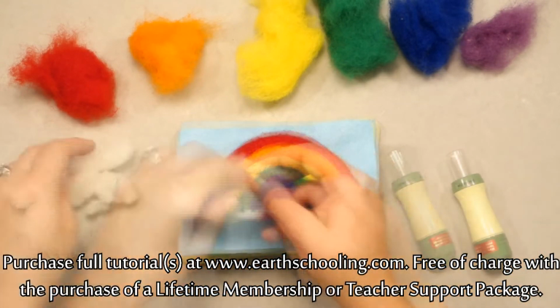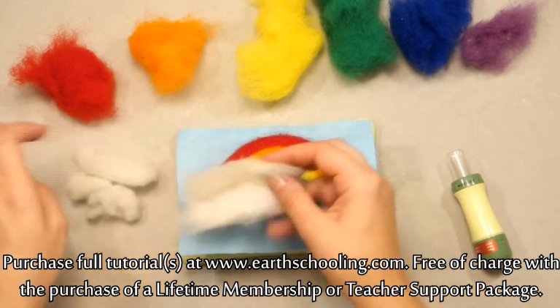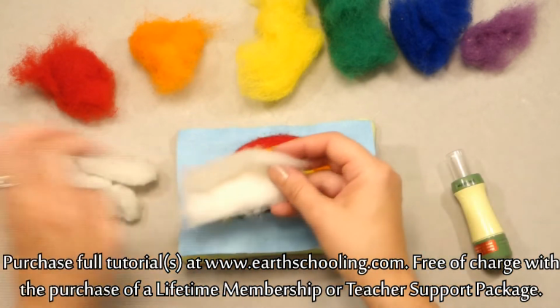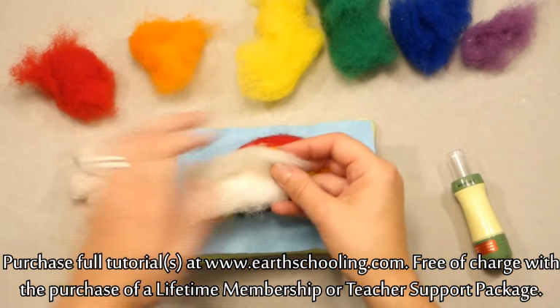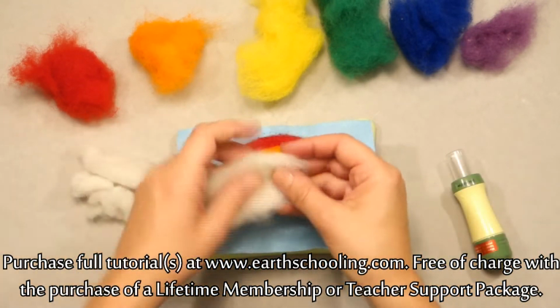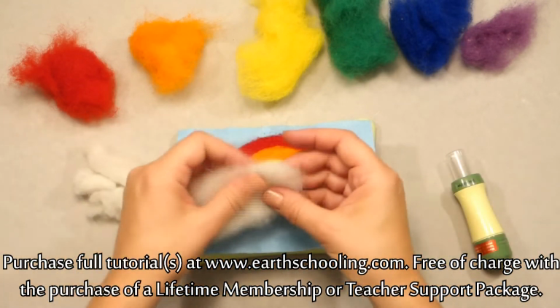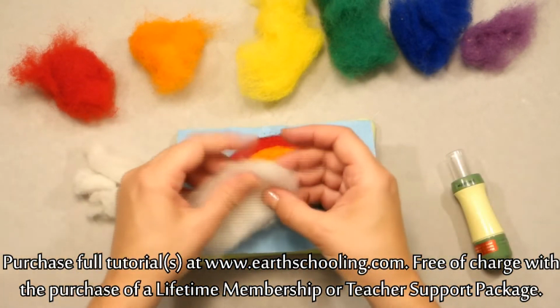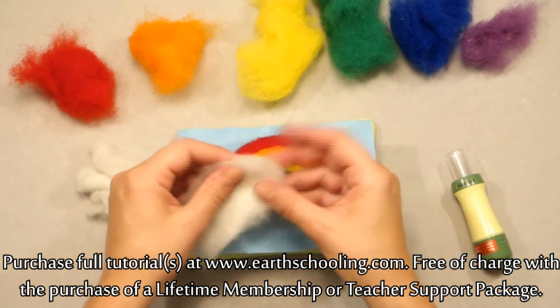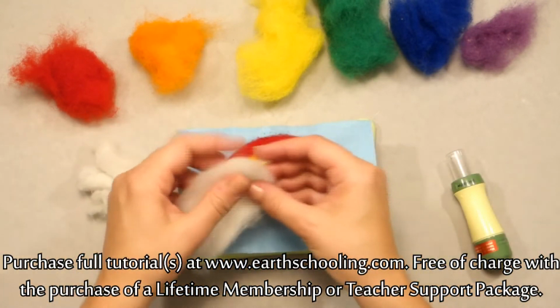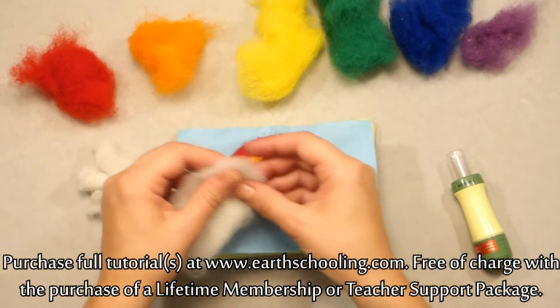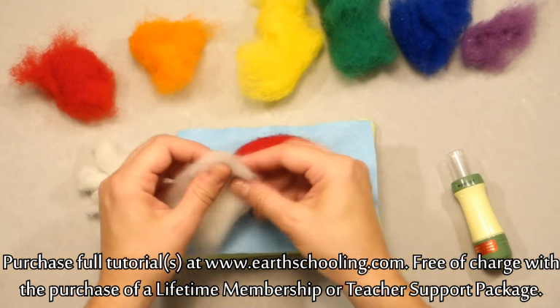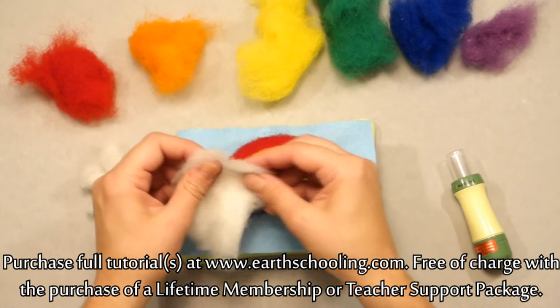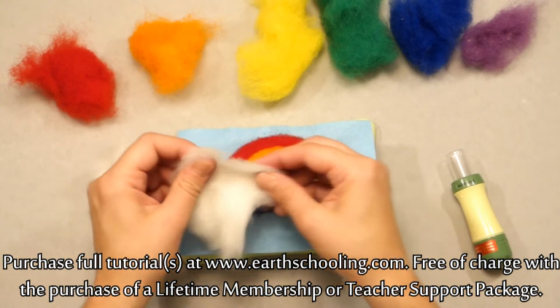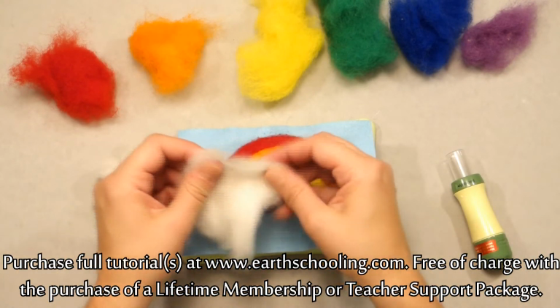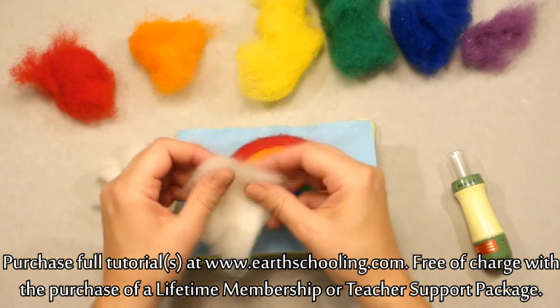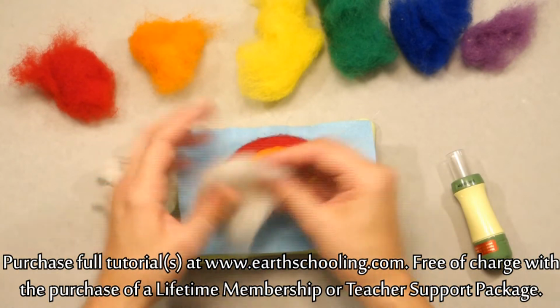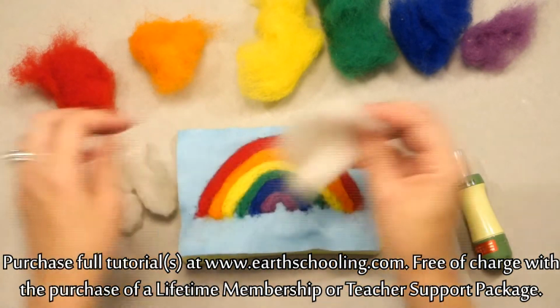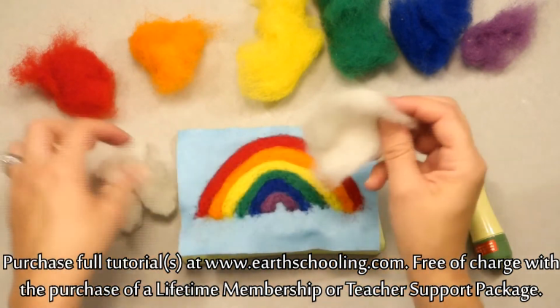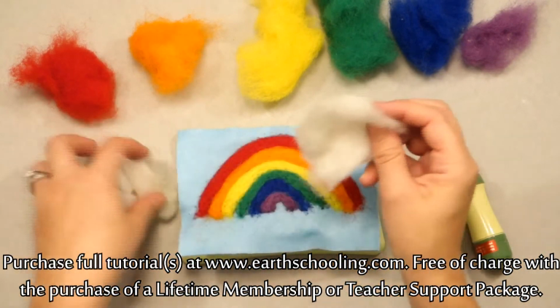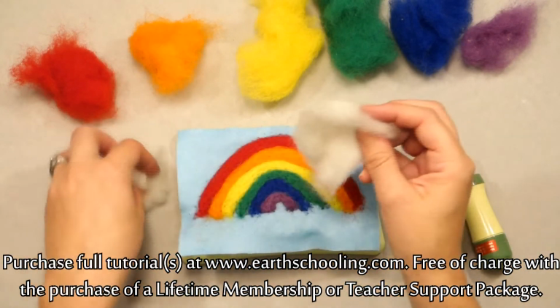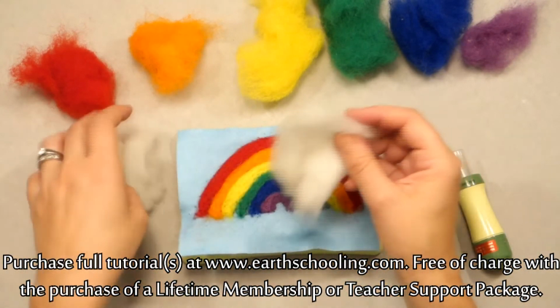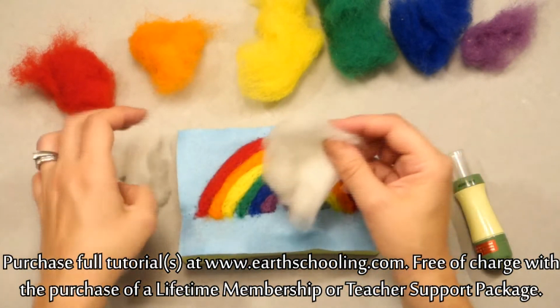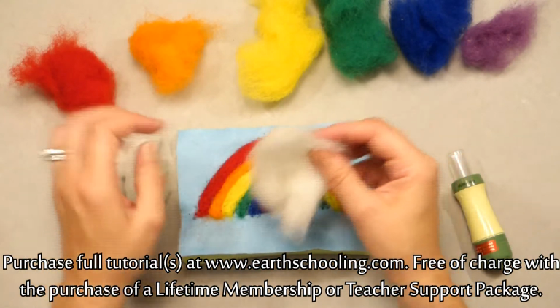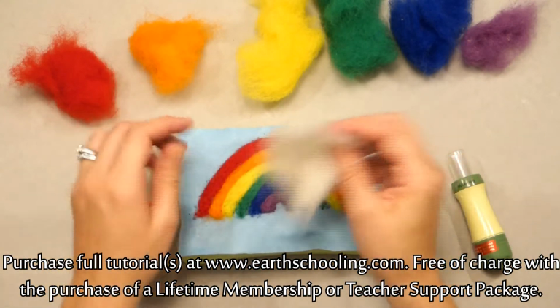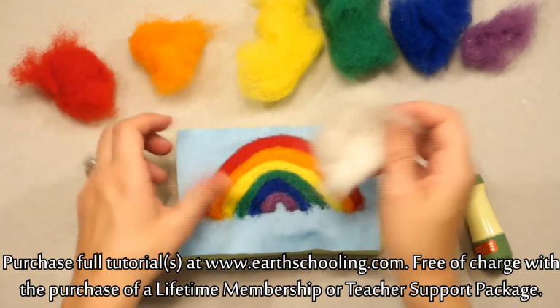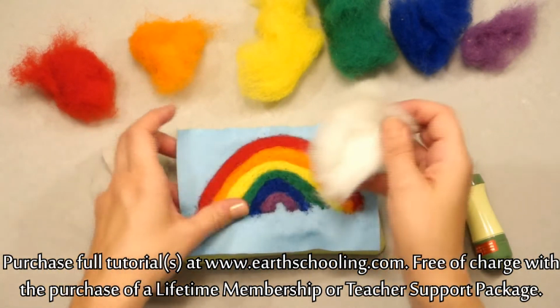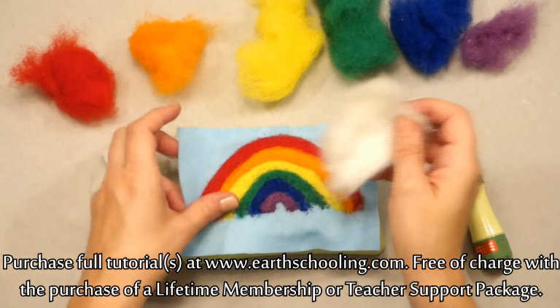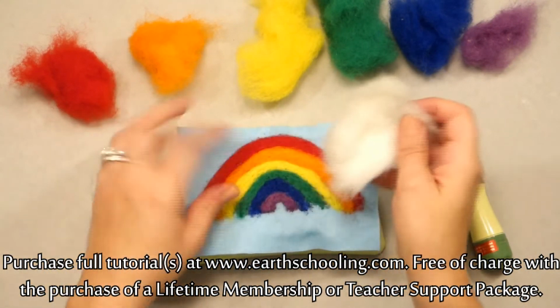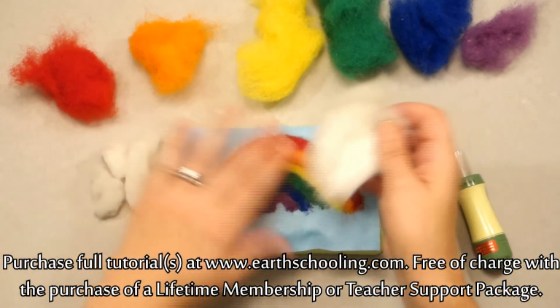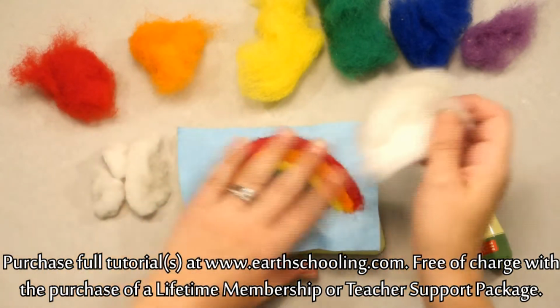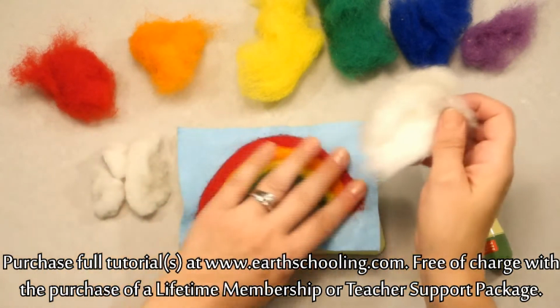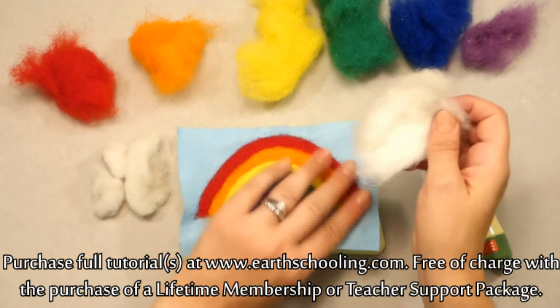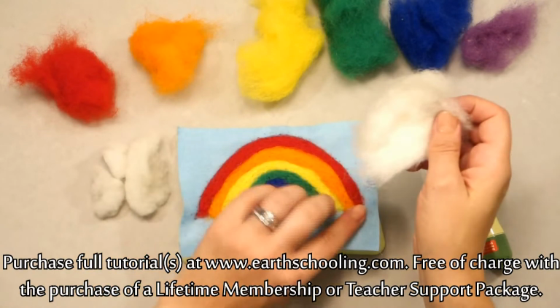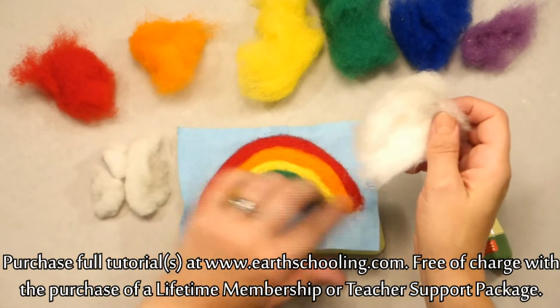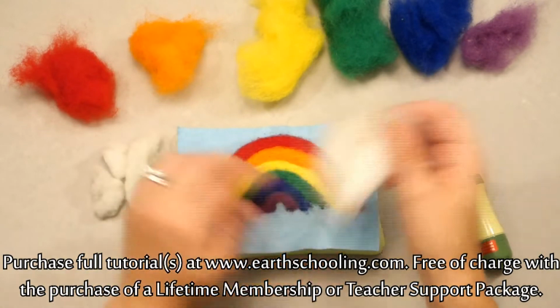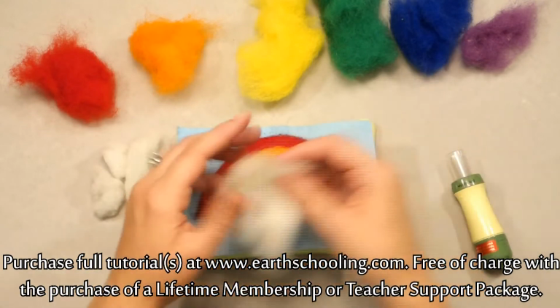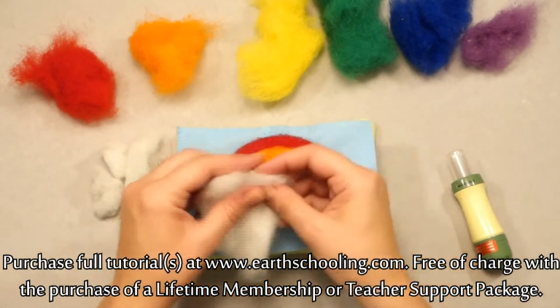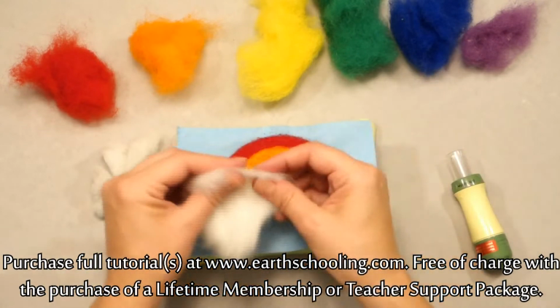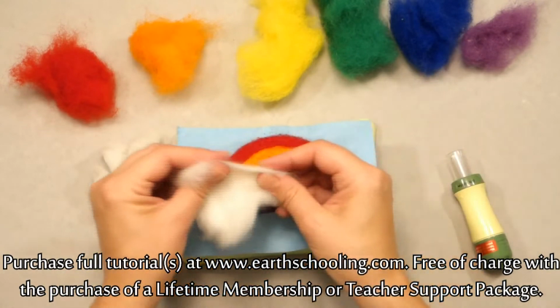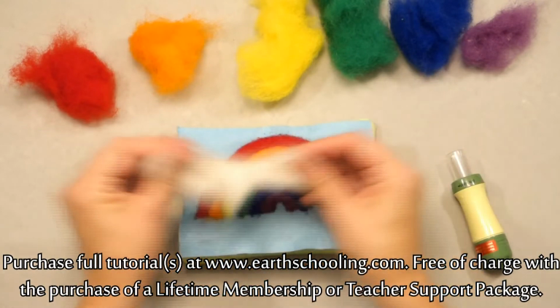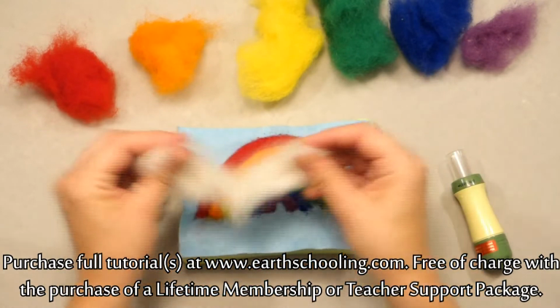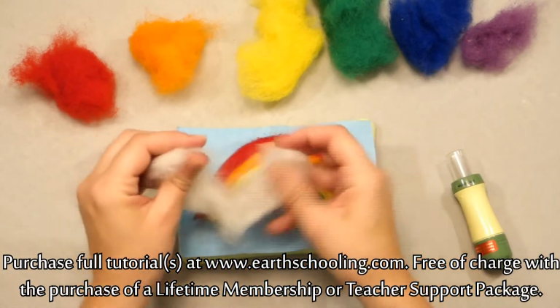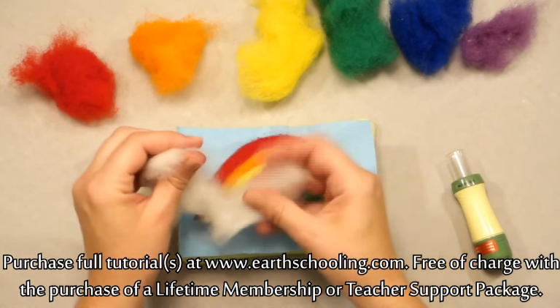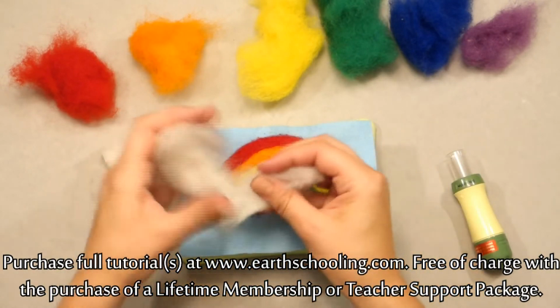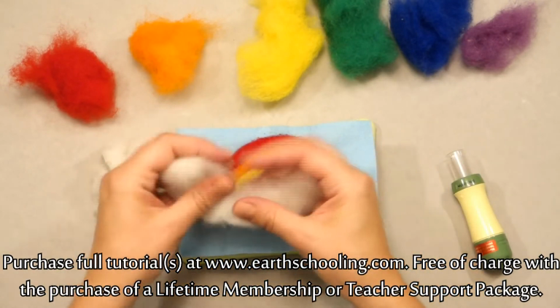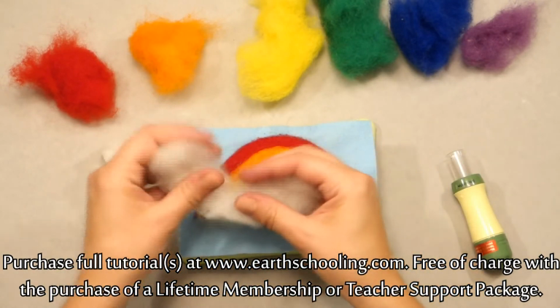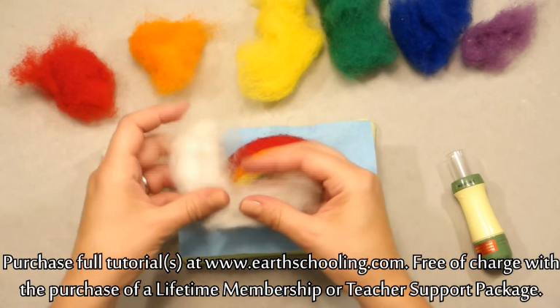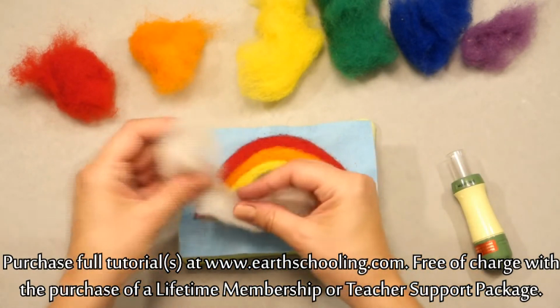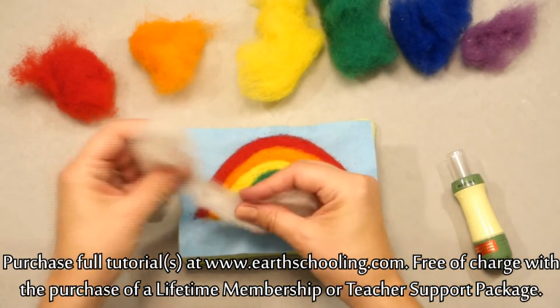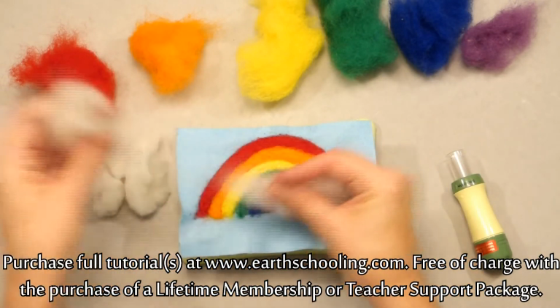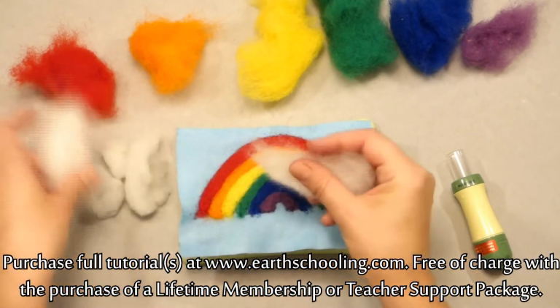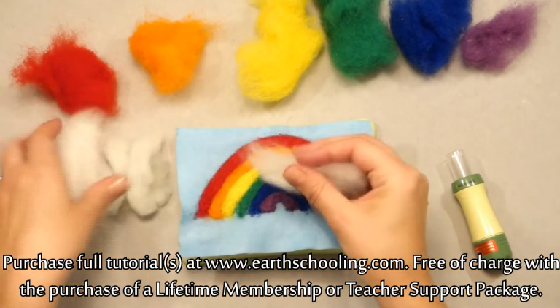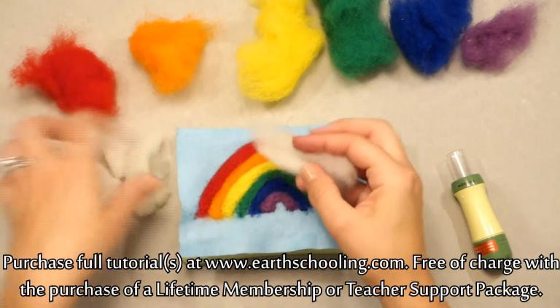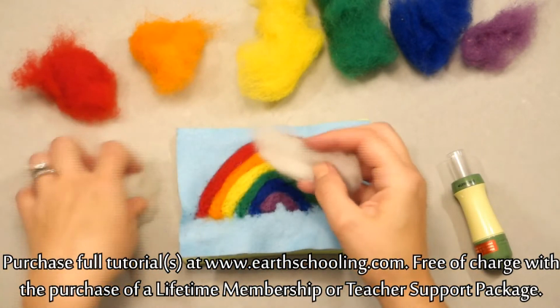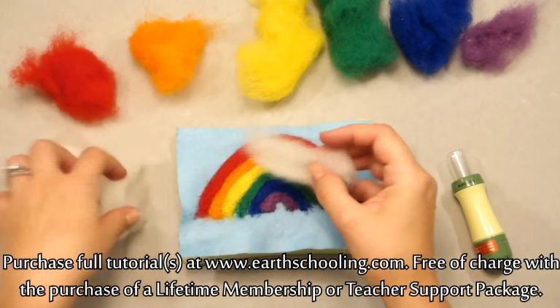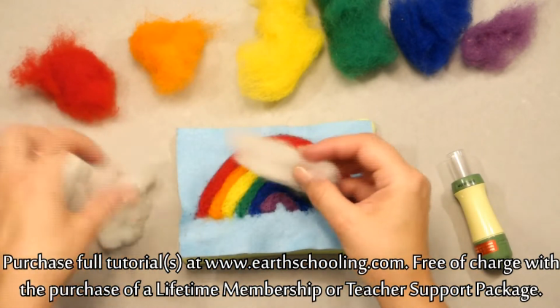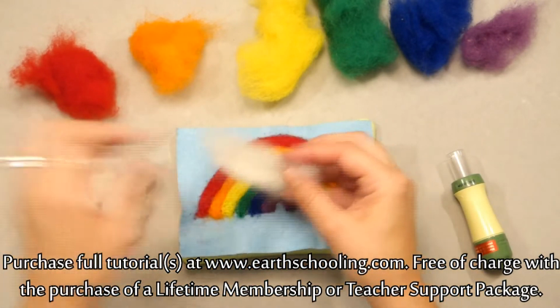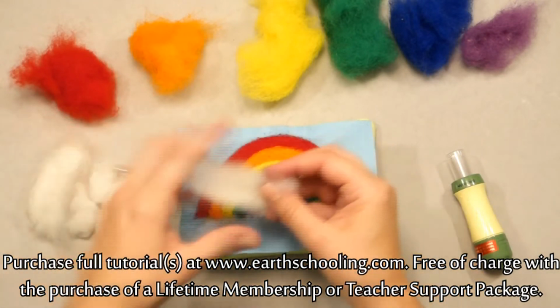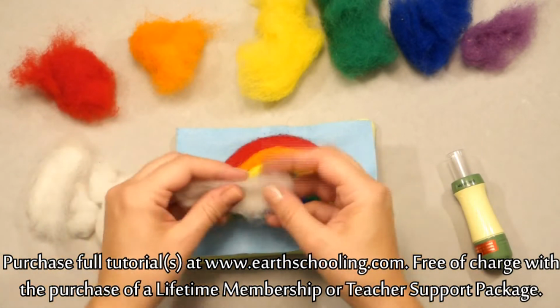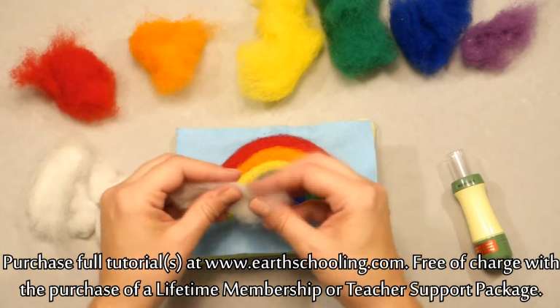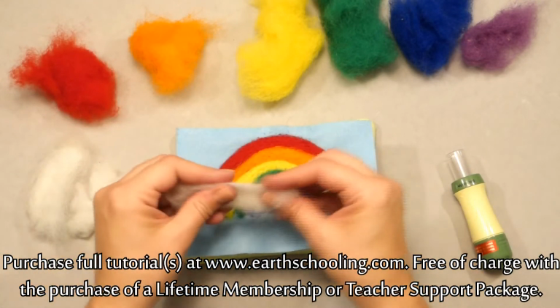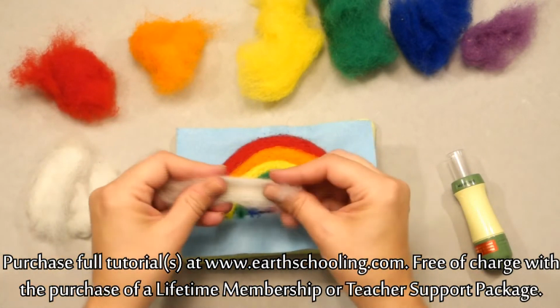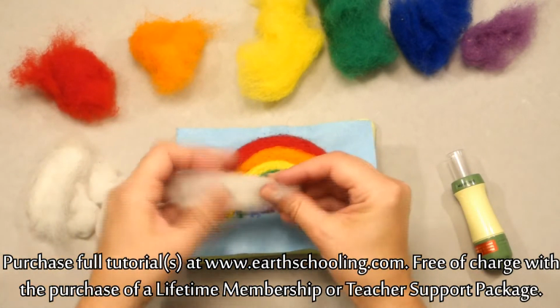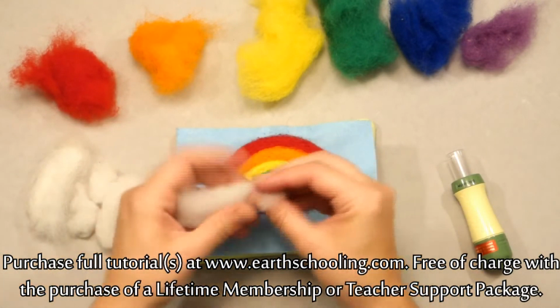So we have our white here. I'm going to show you two different methods, ways to use your wool here.